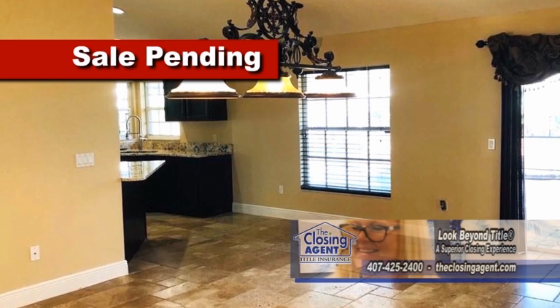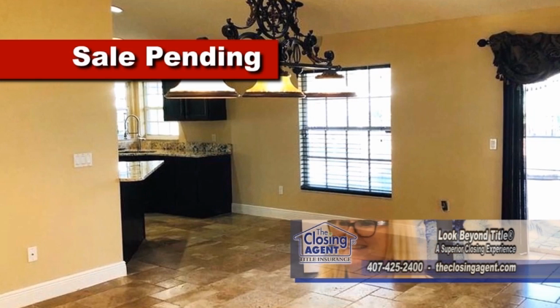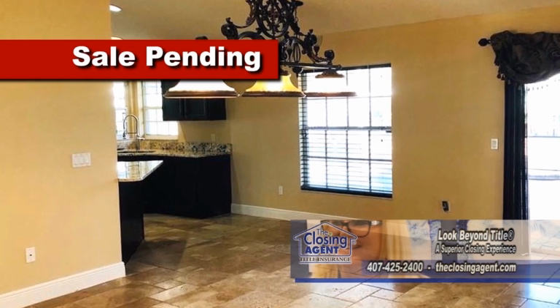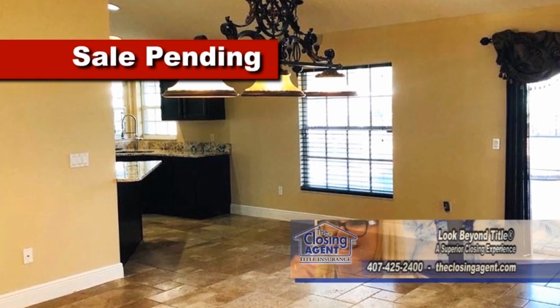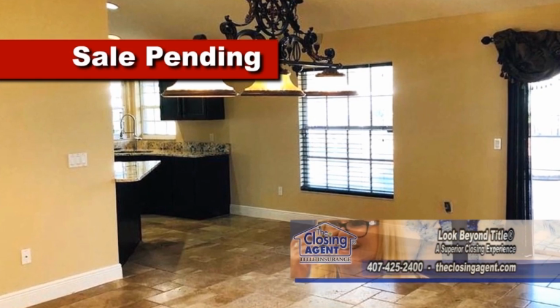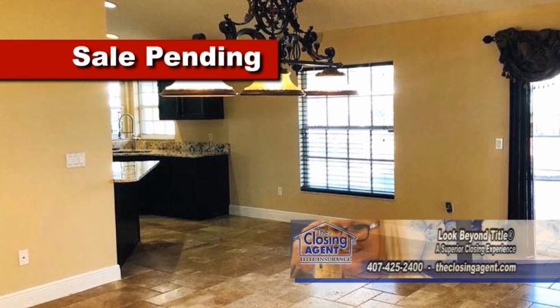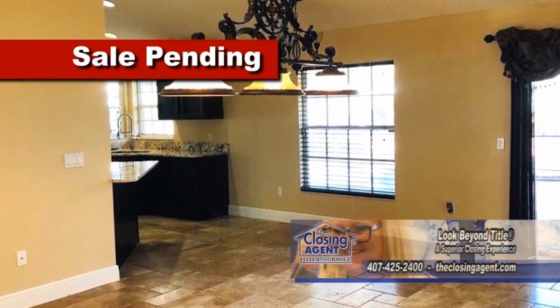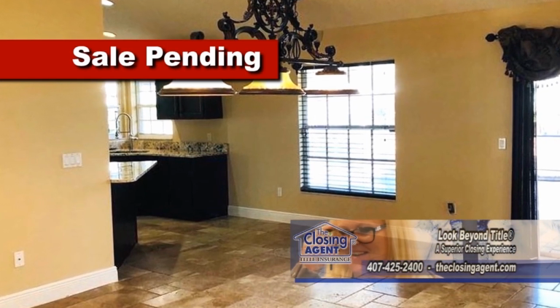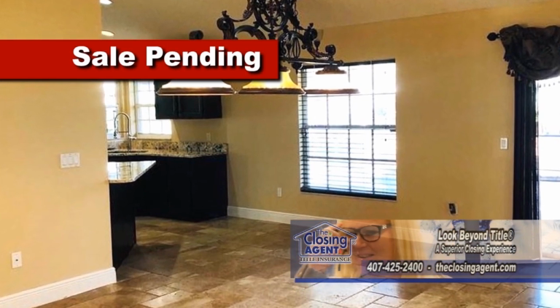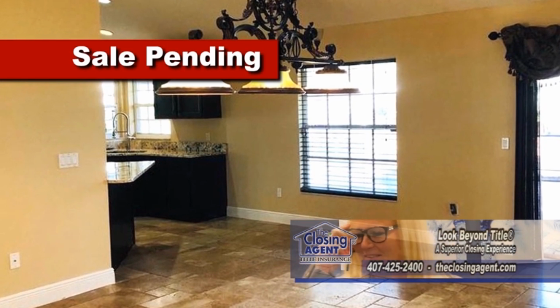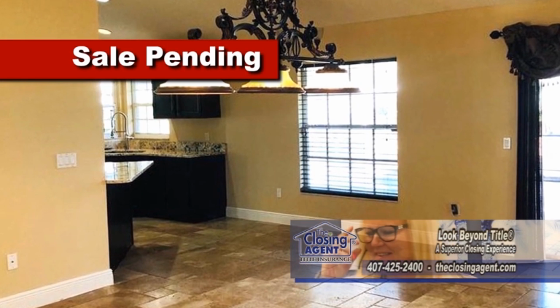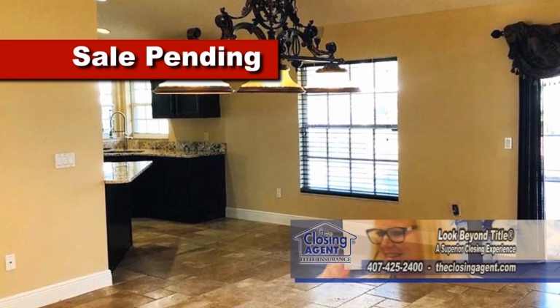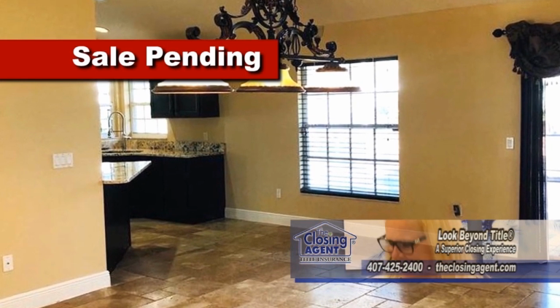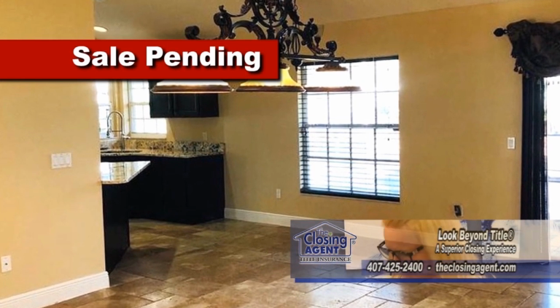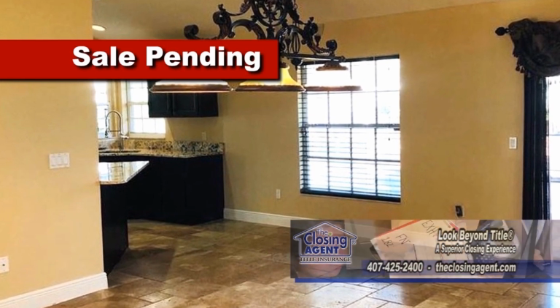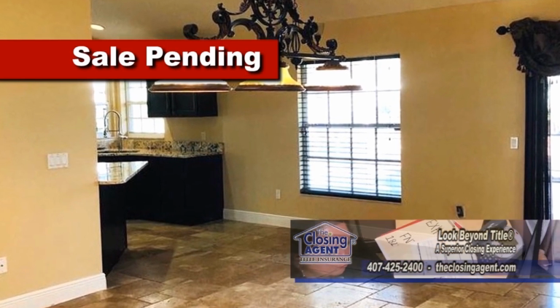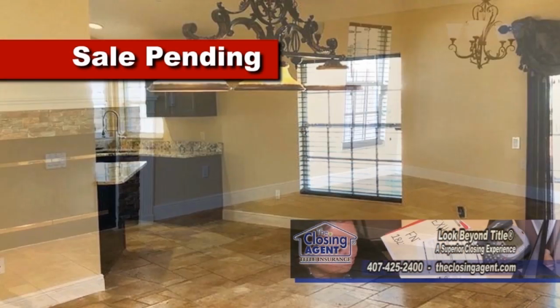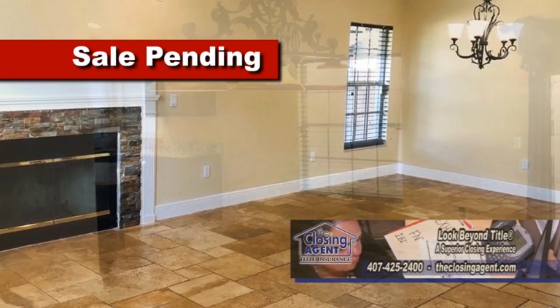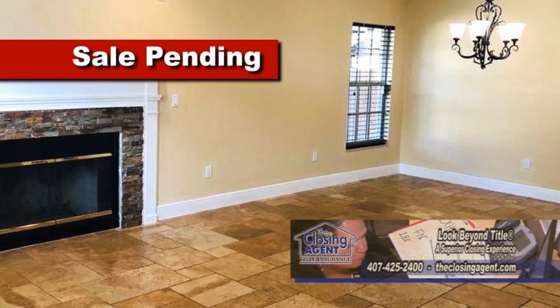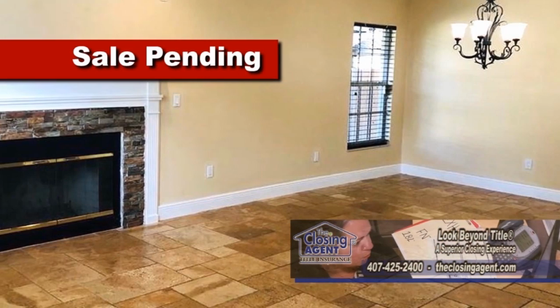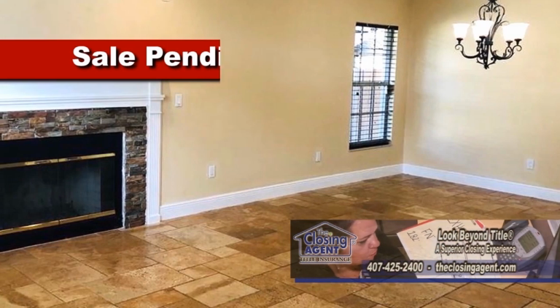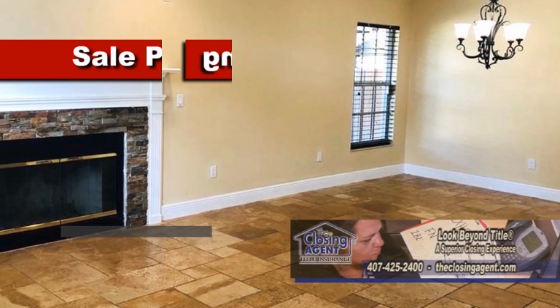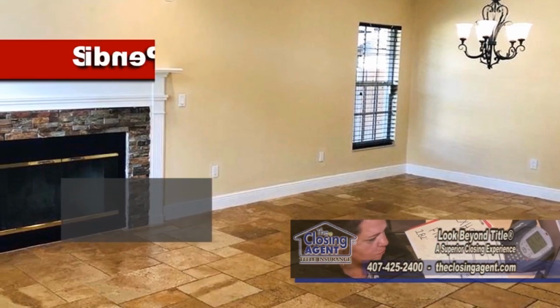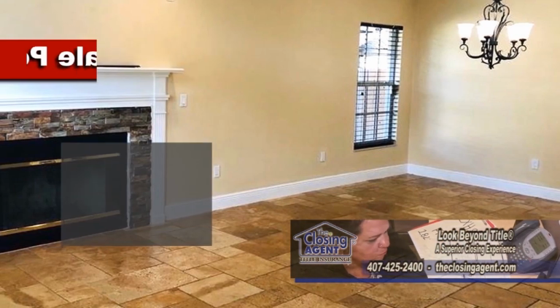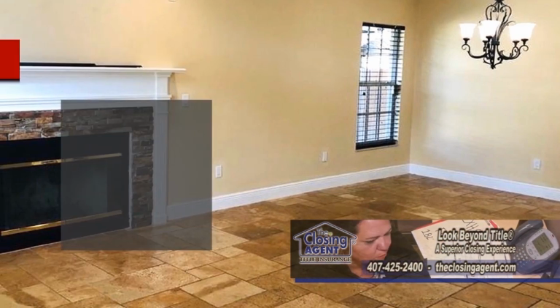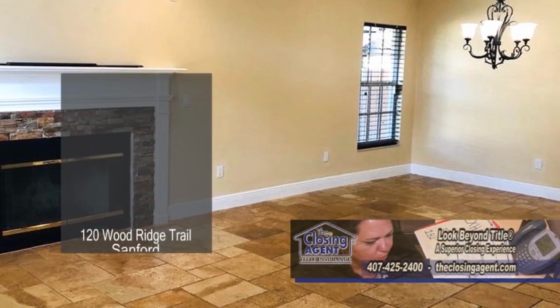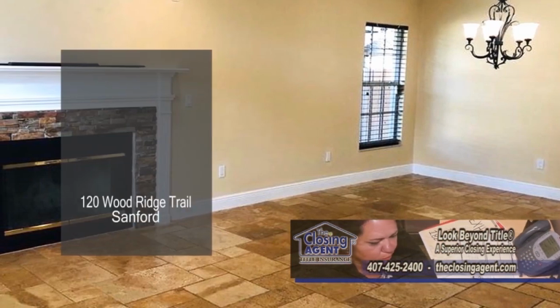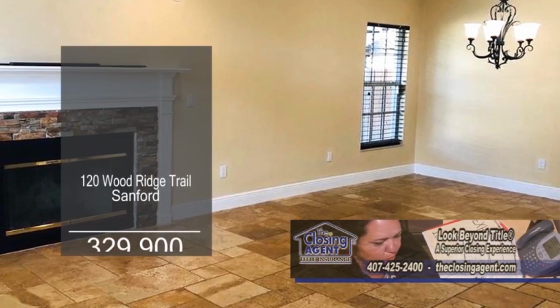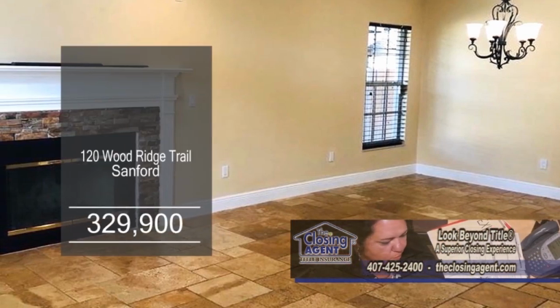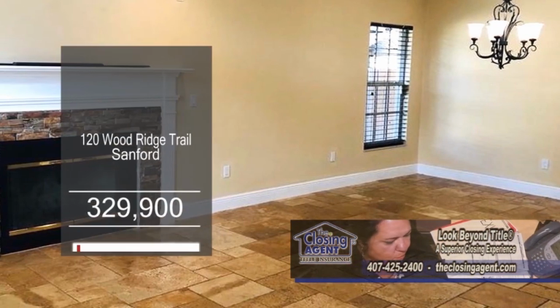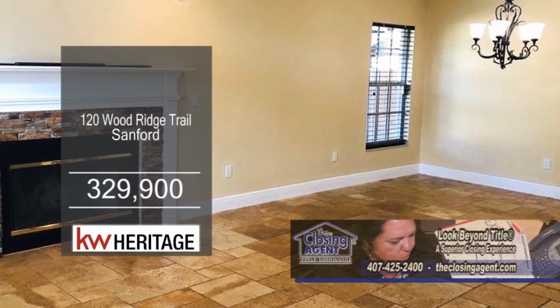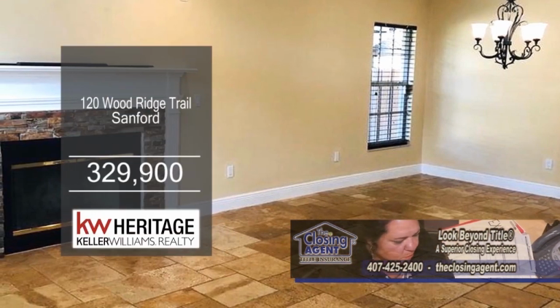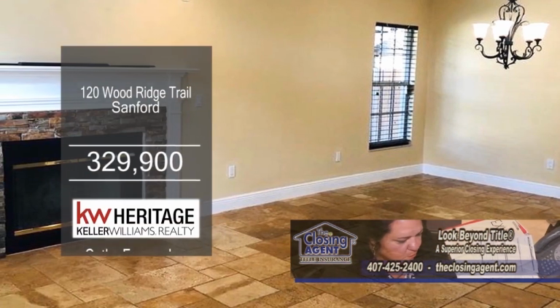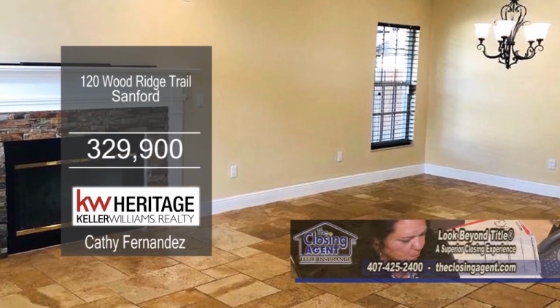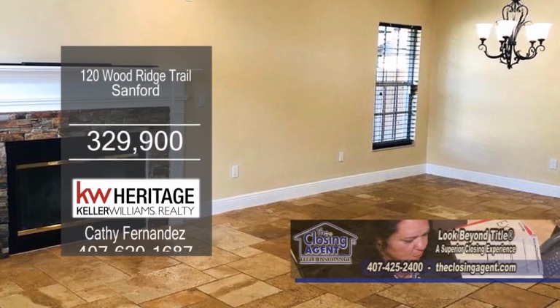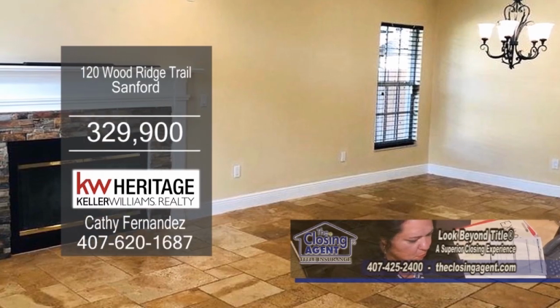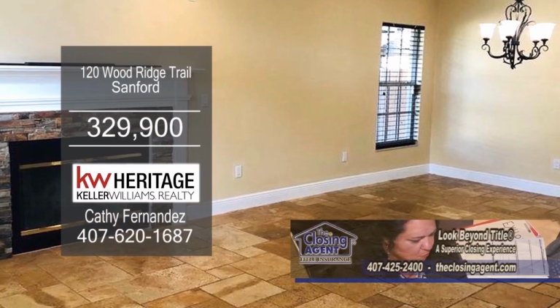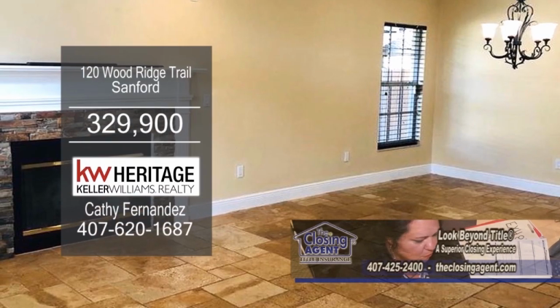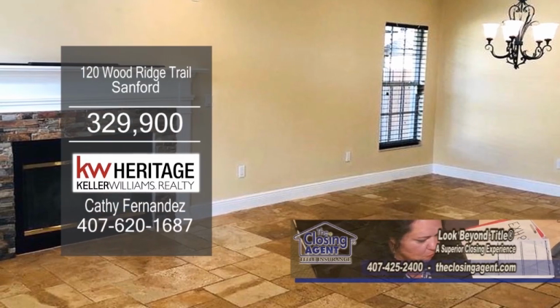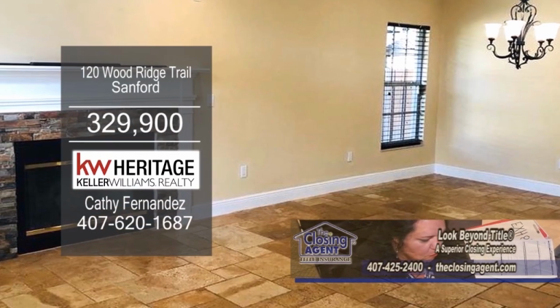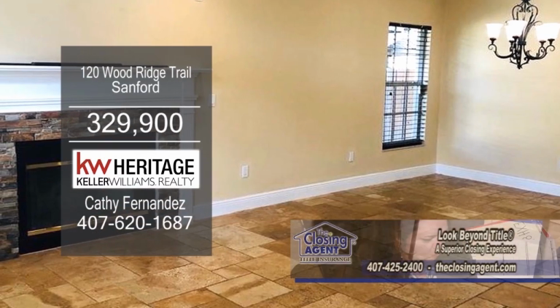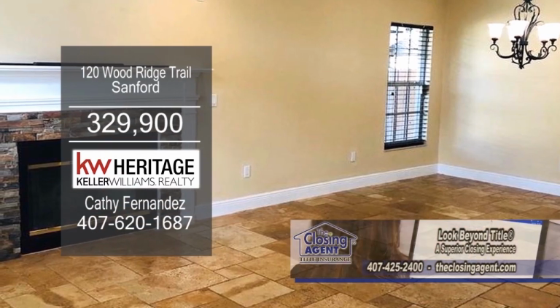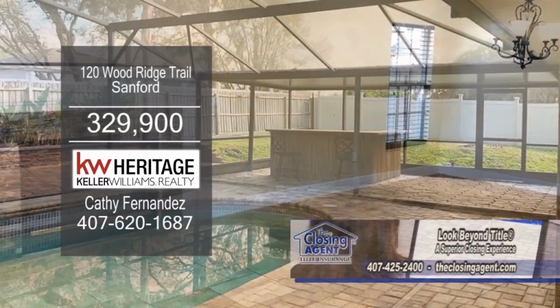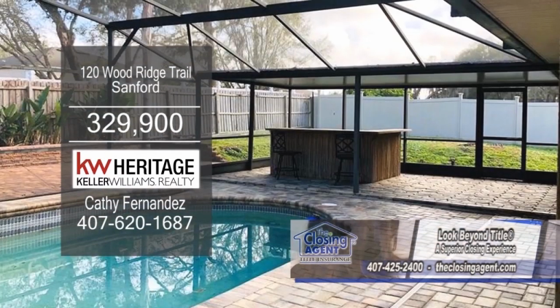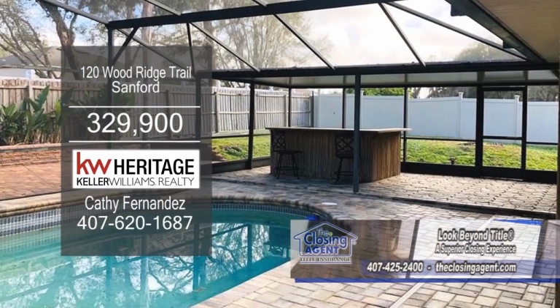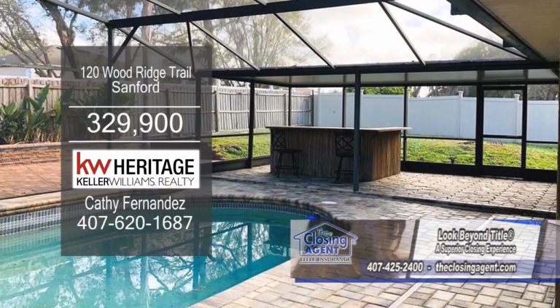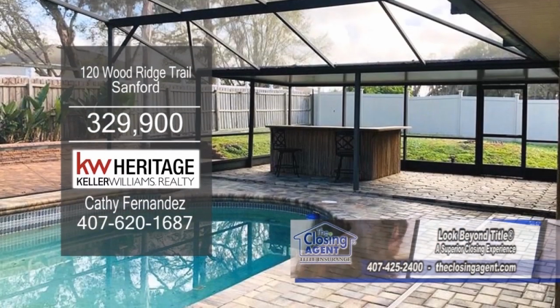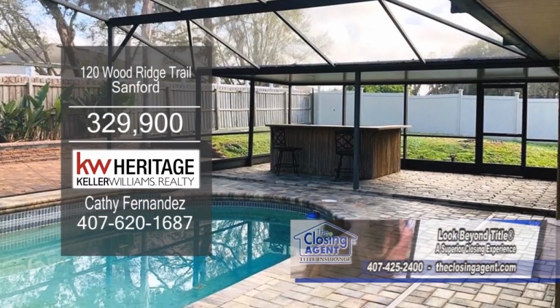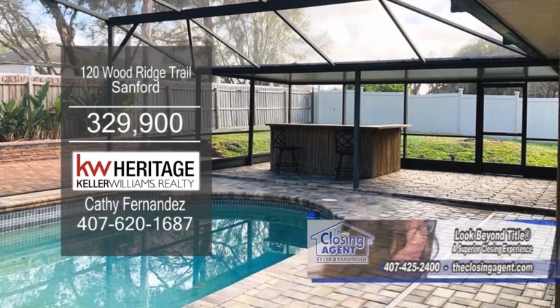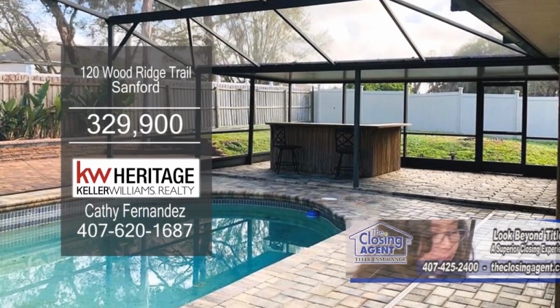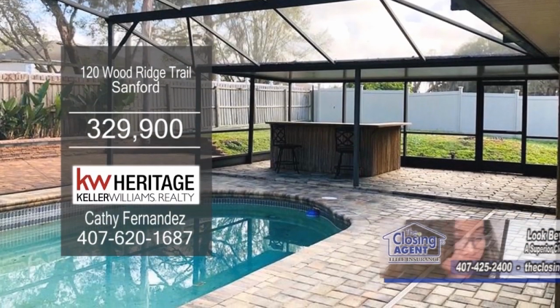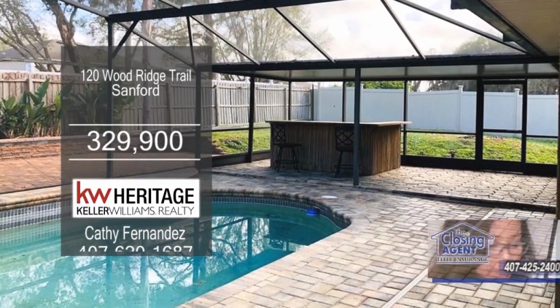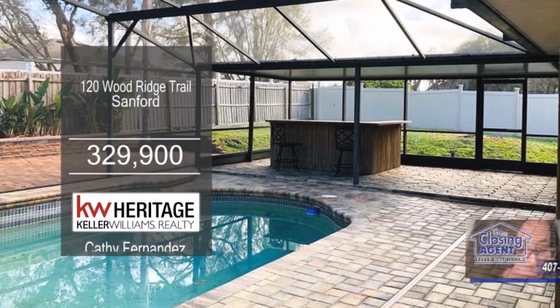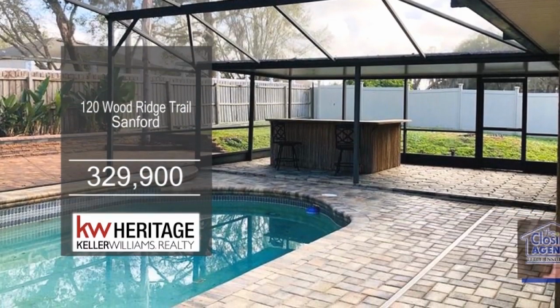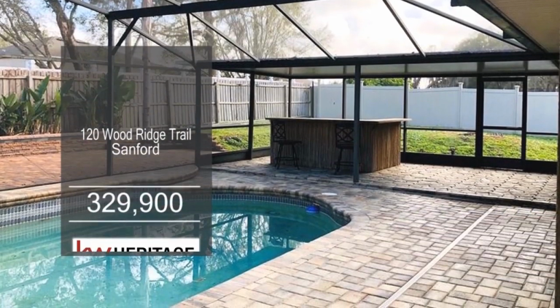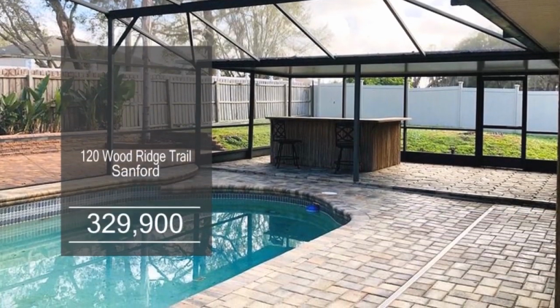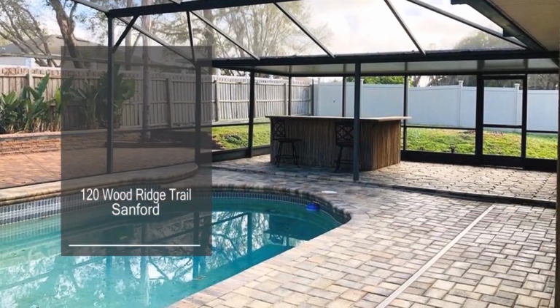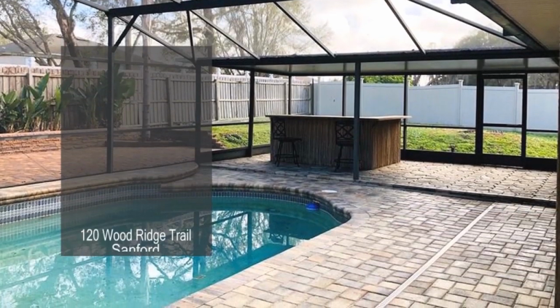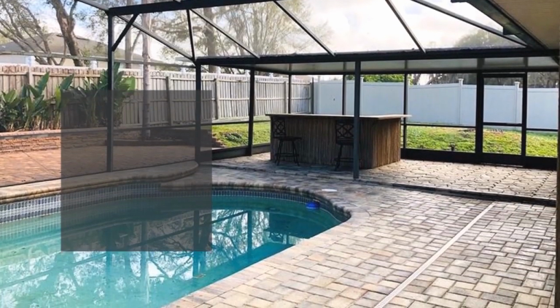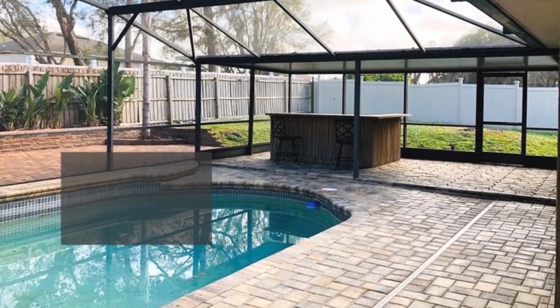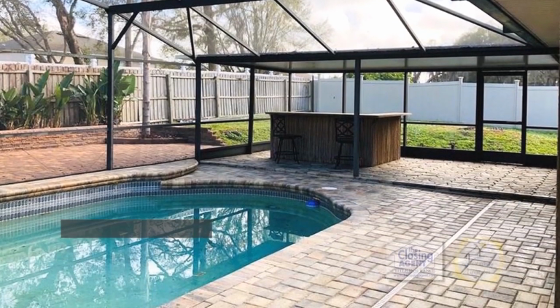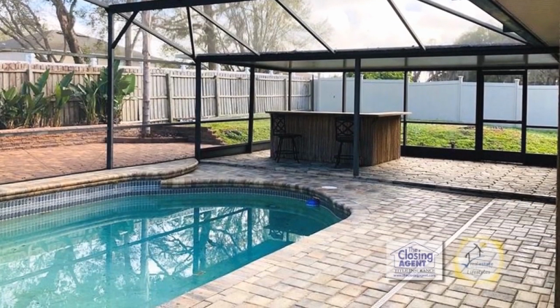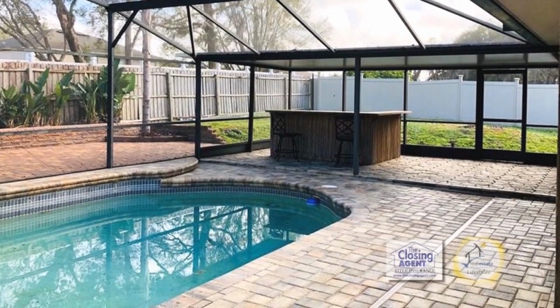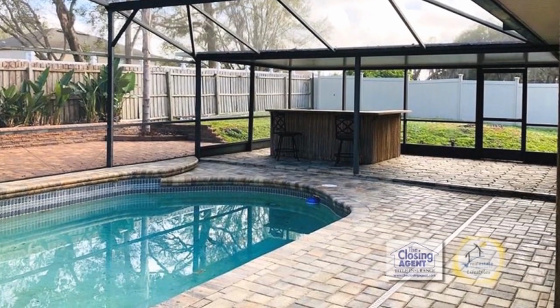Off the kitchen is the dining room which leads into the family room. The family room has a fireplace. The screened-in Lanai has a pool and a bar area.